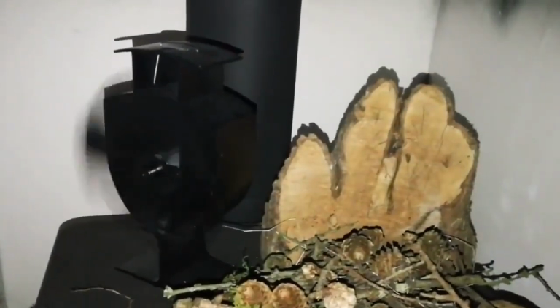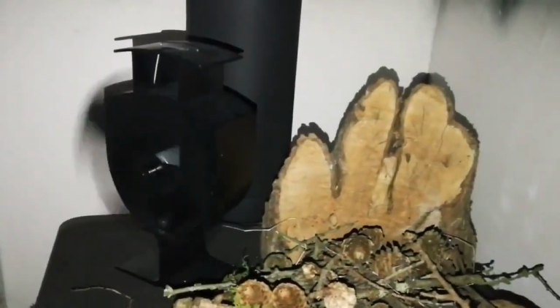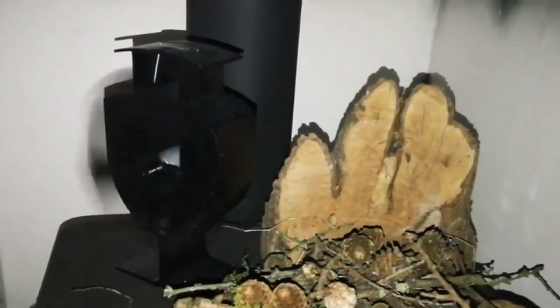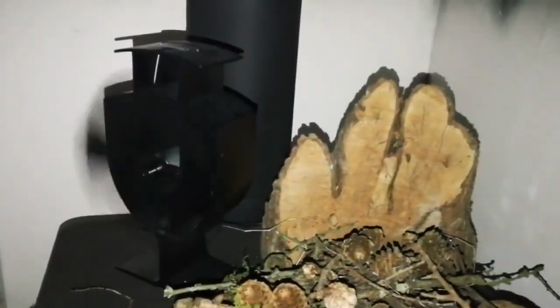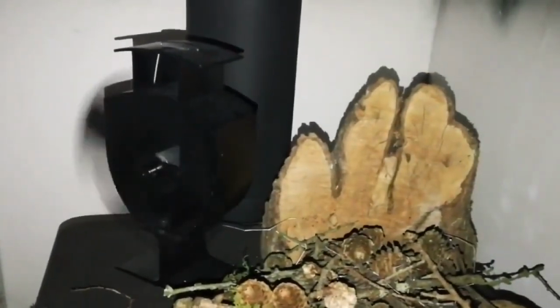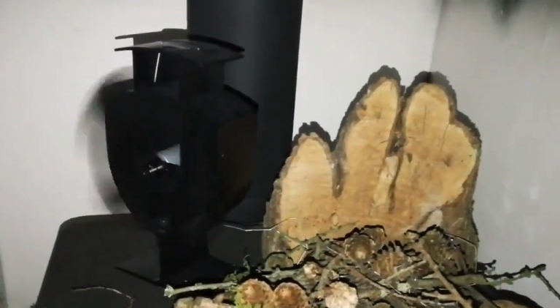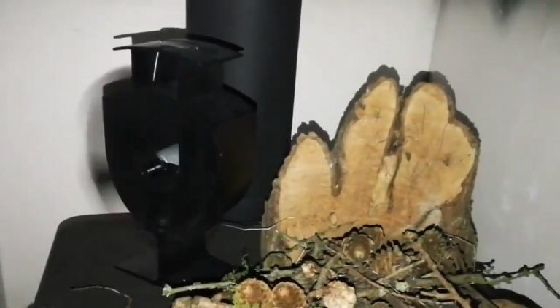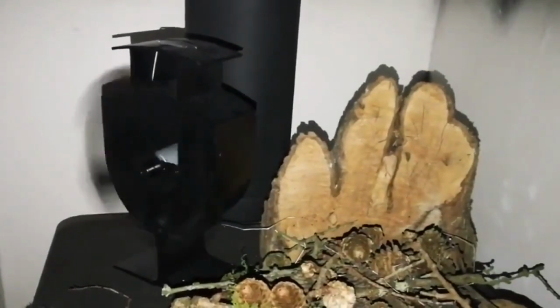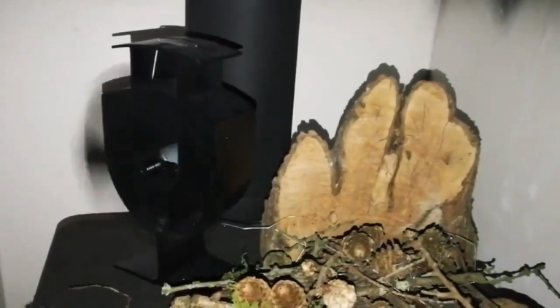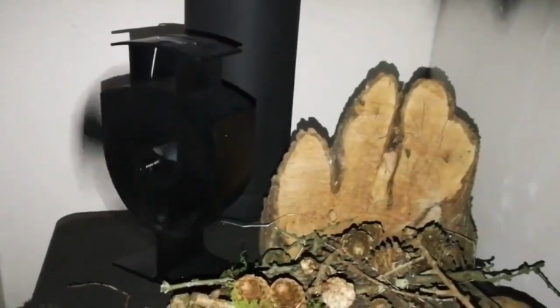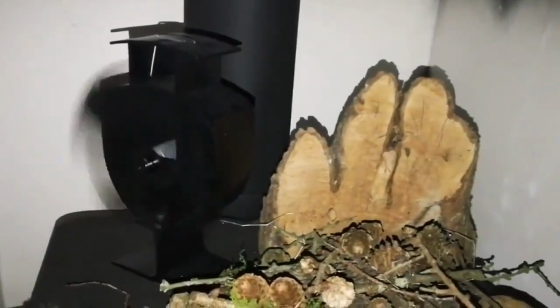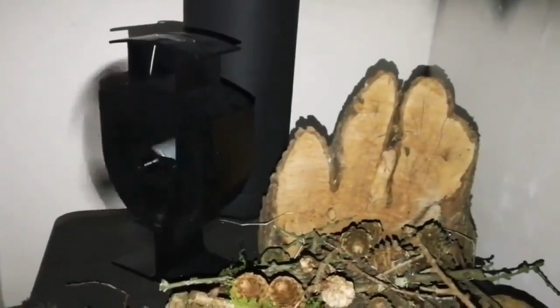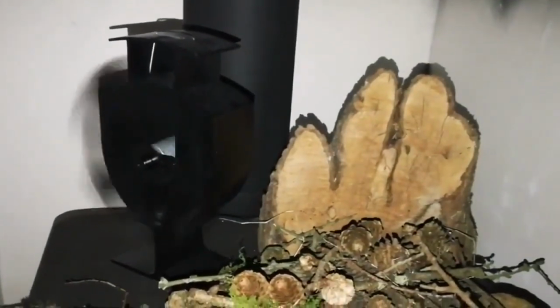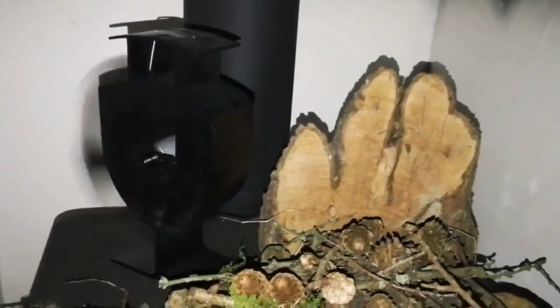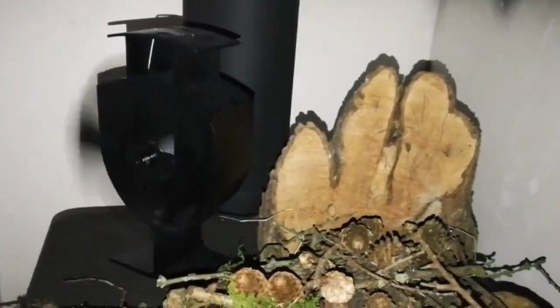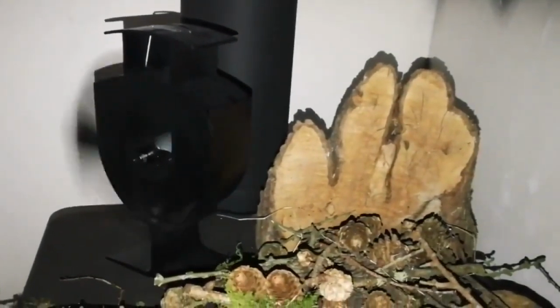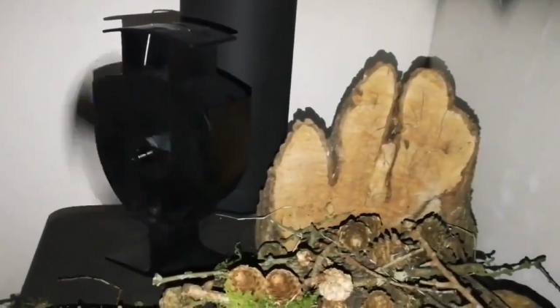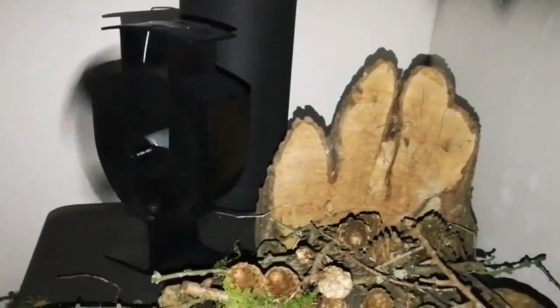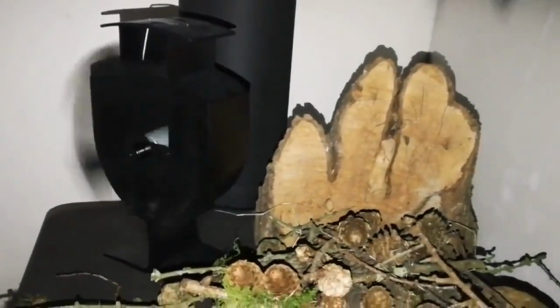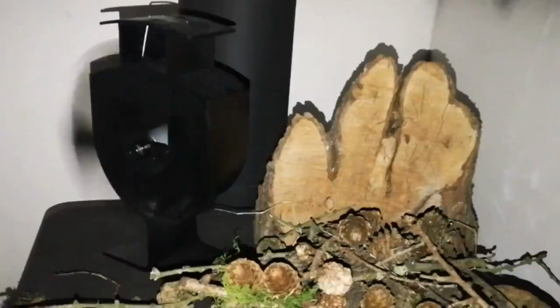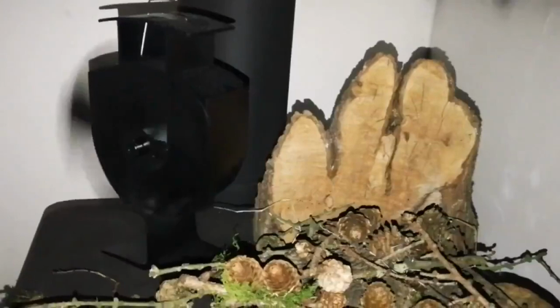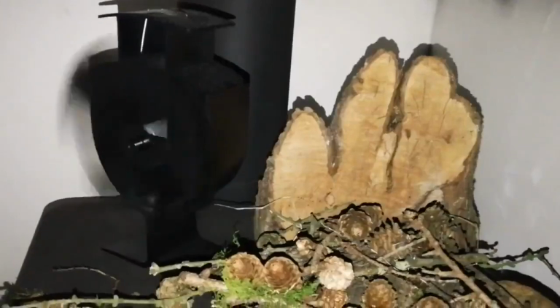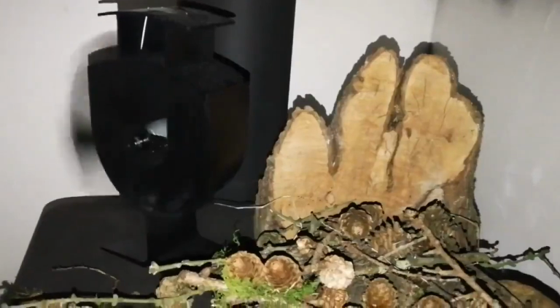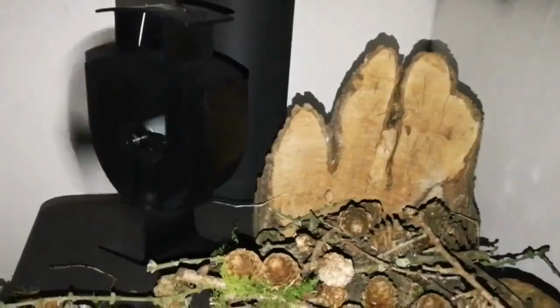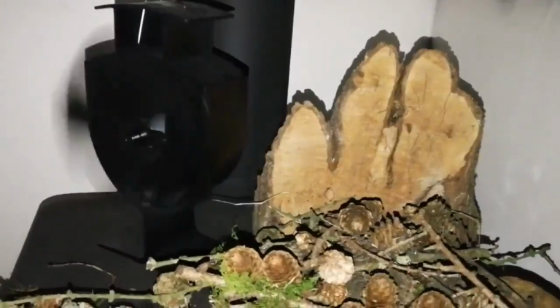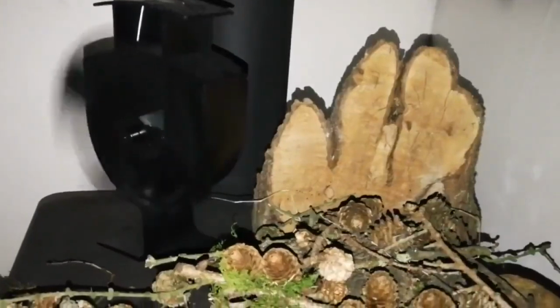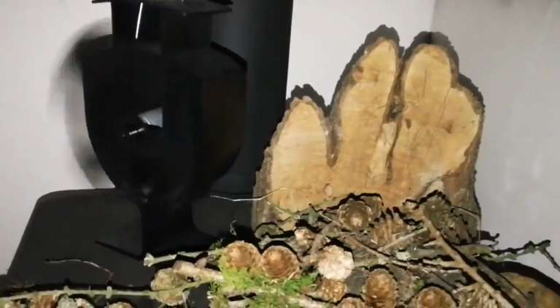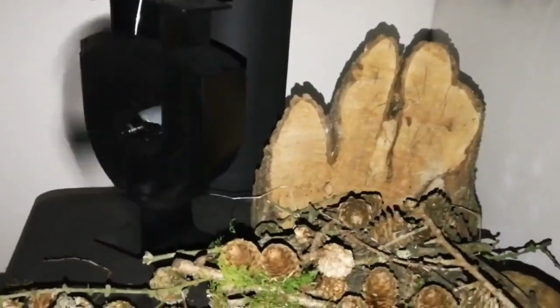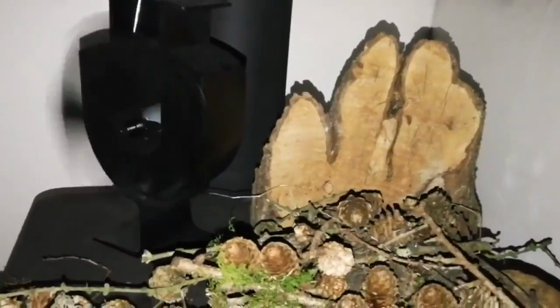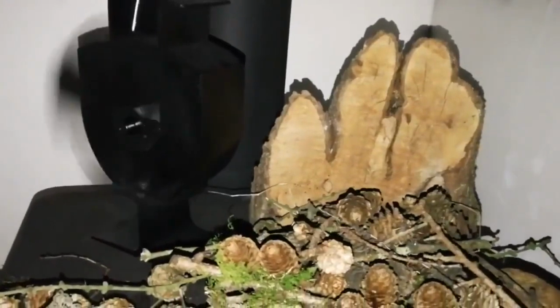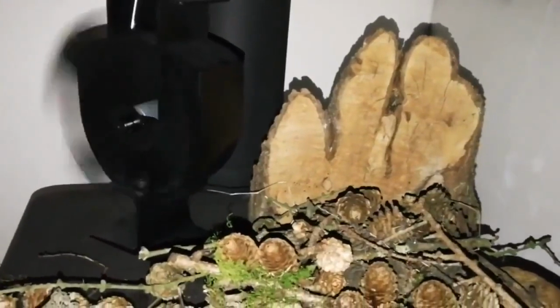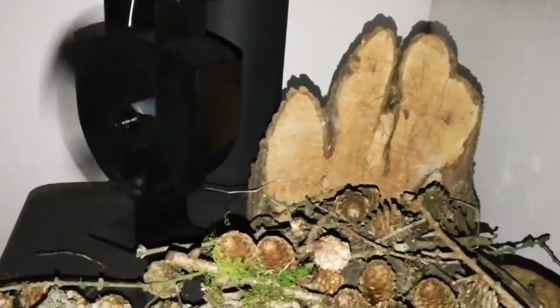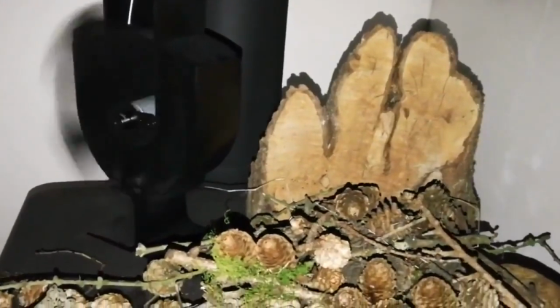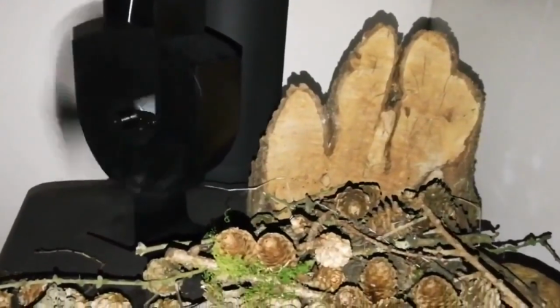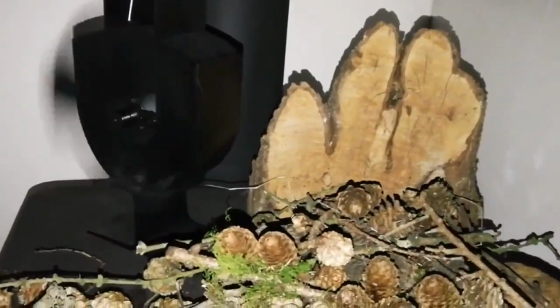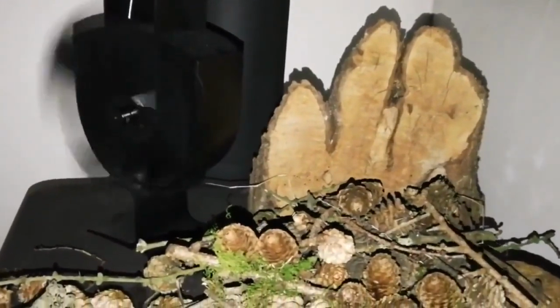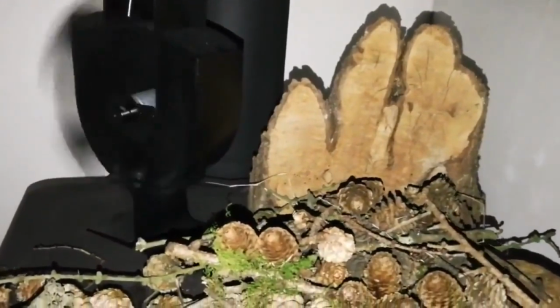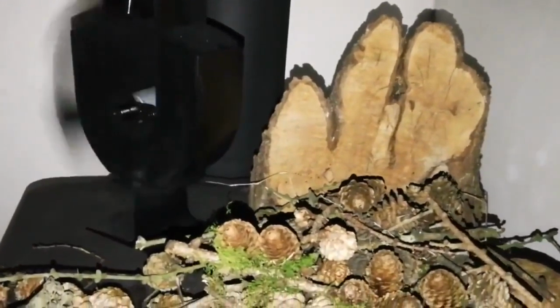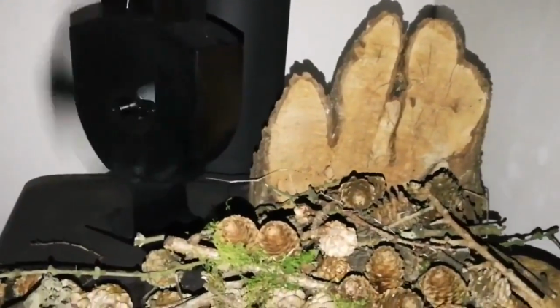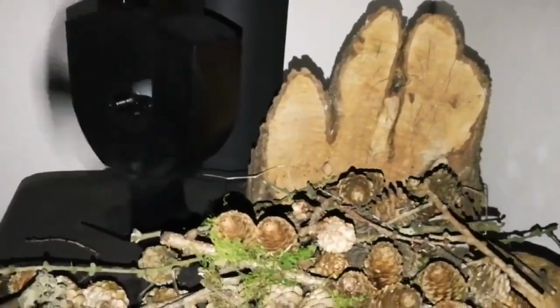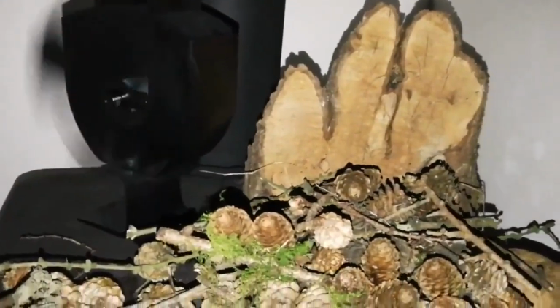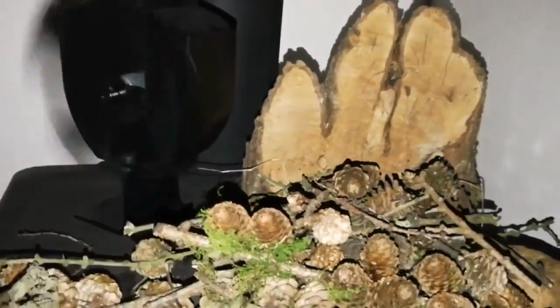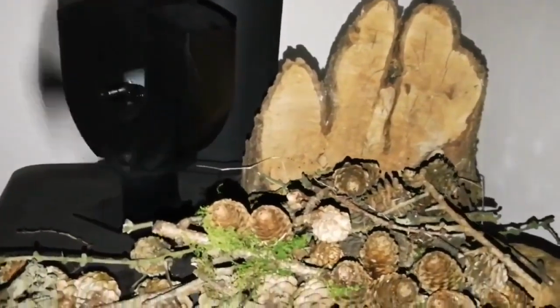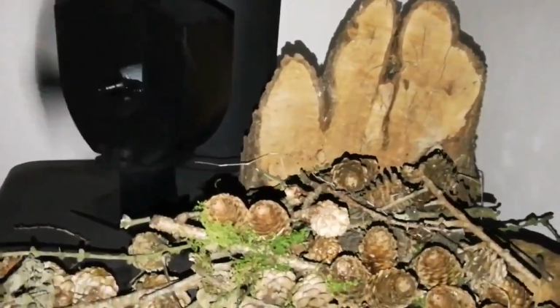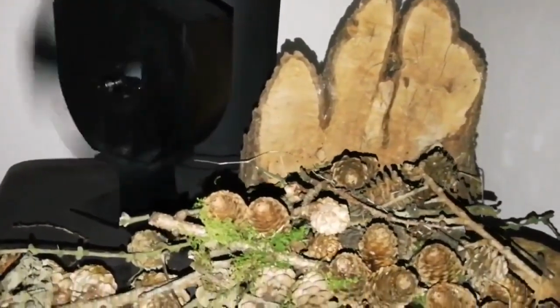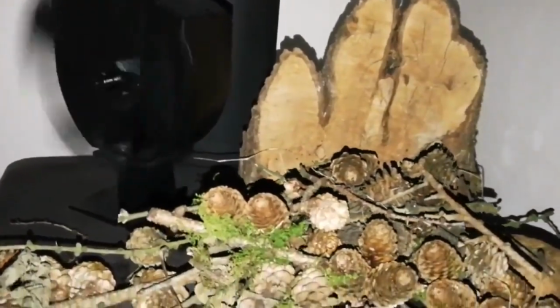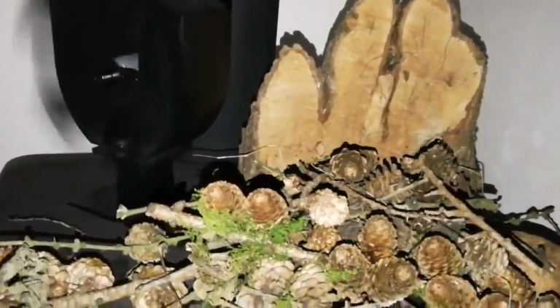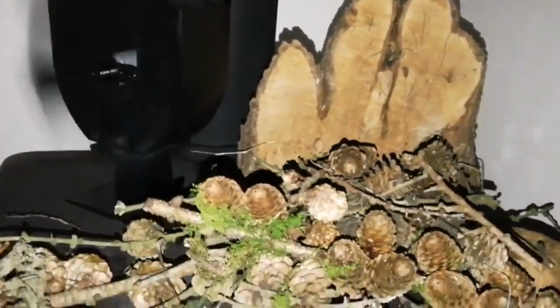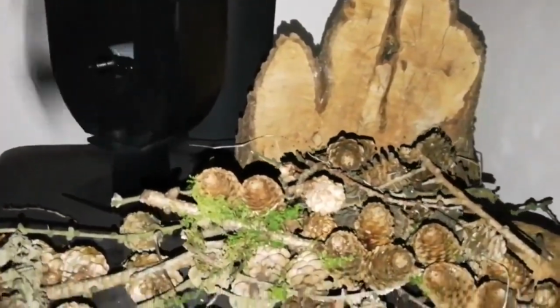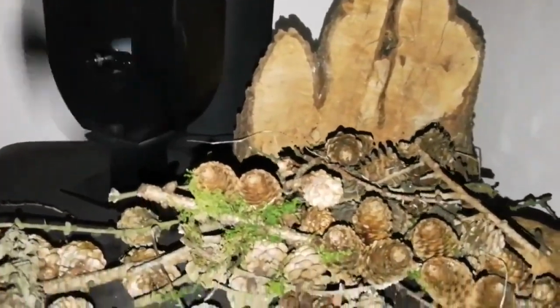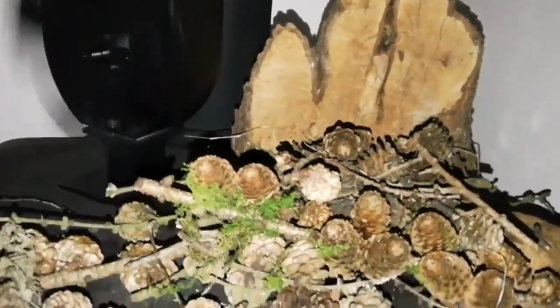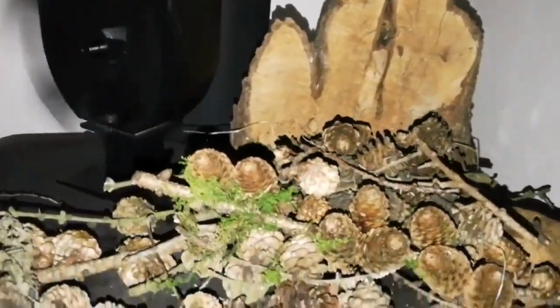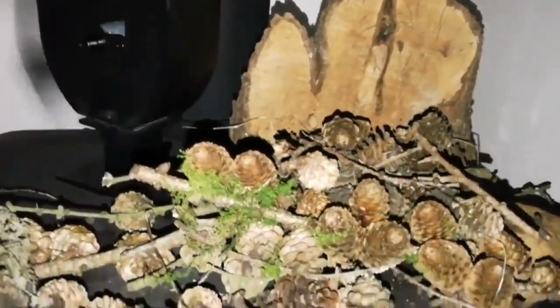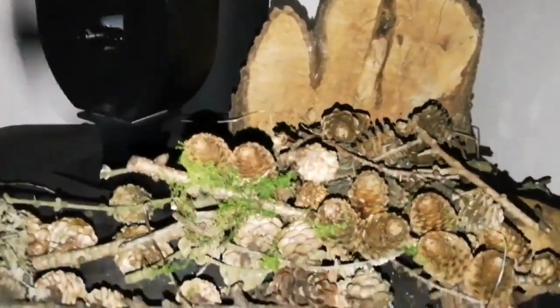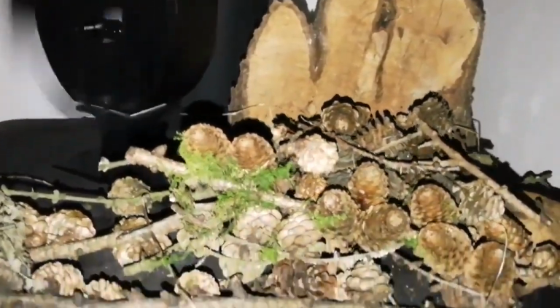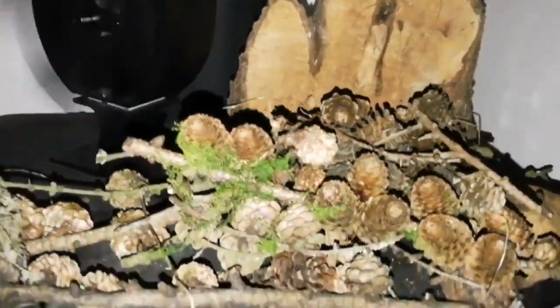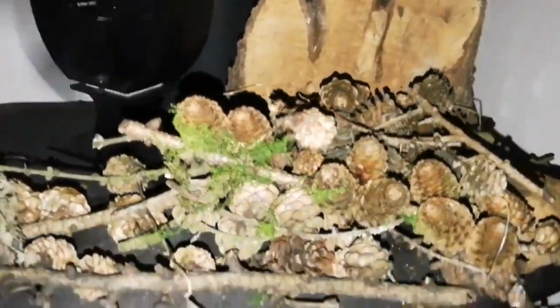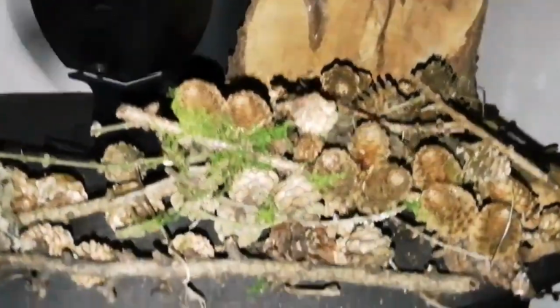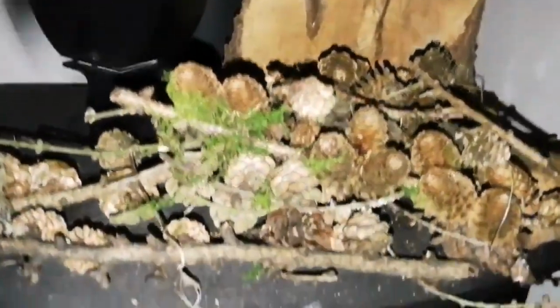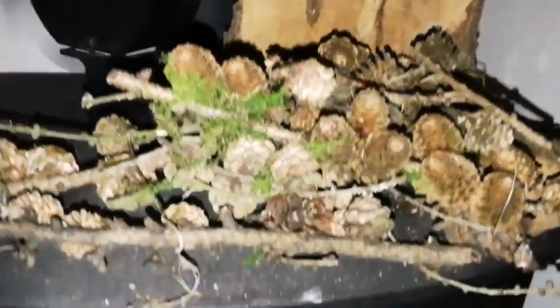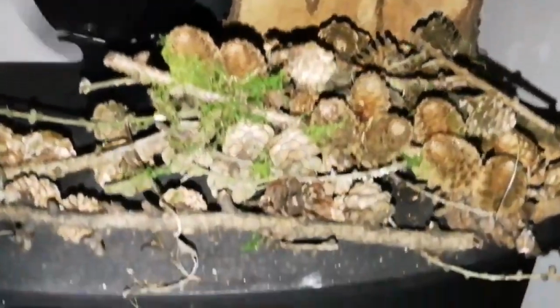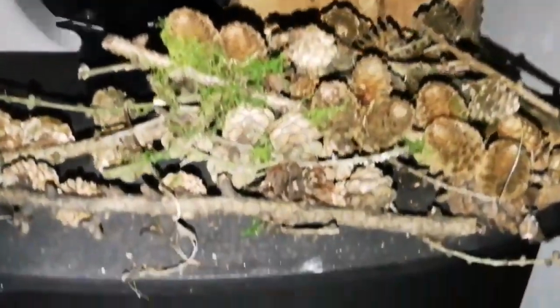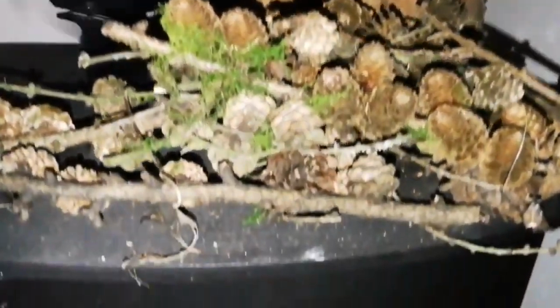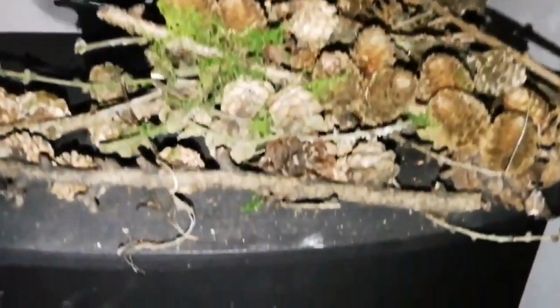I made this video in a warm room, warmed by a wood burner stove.